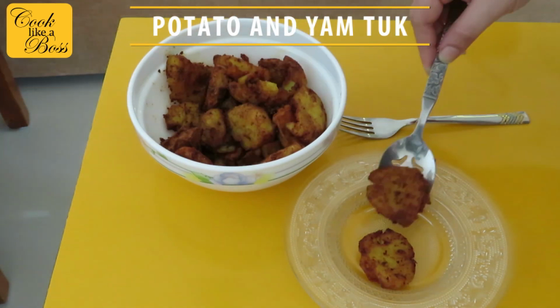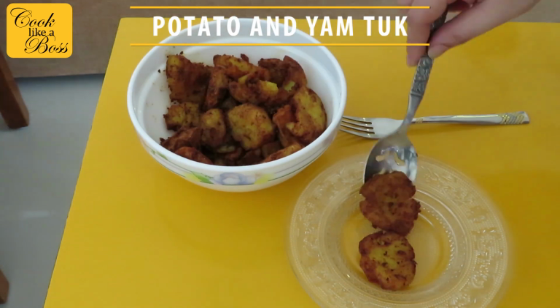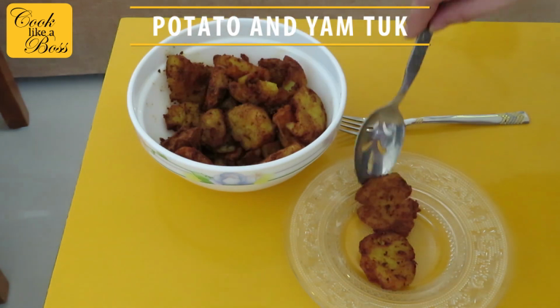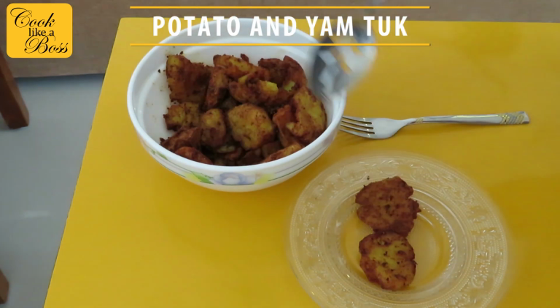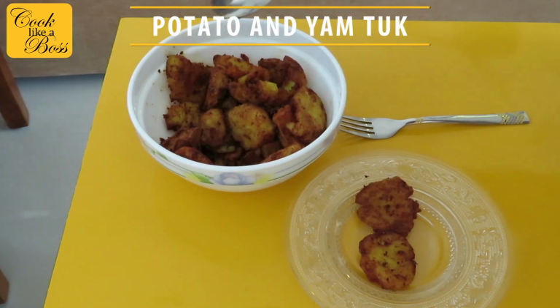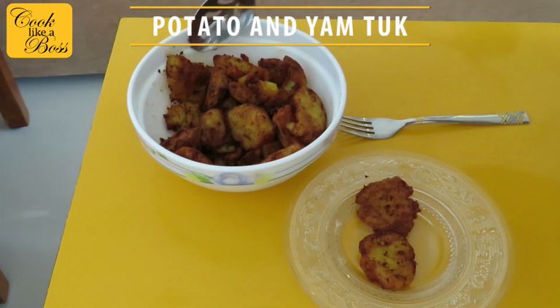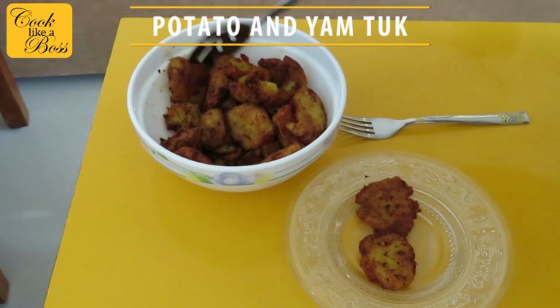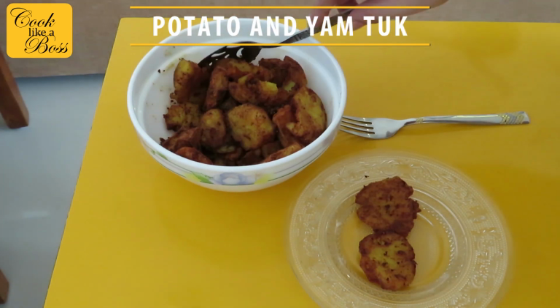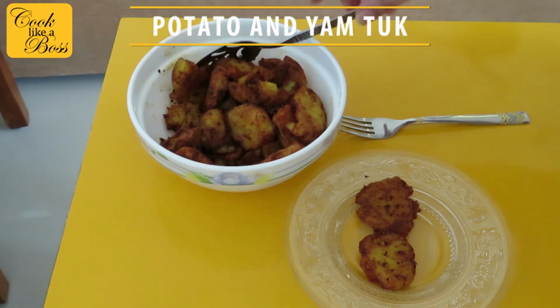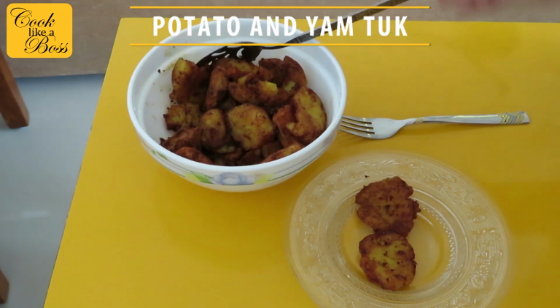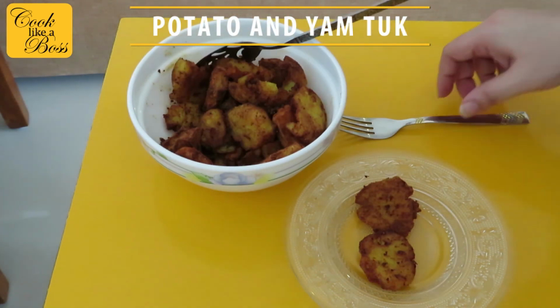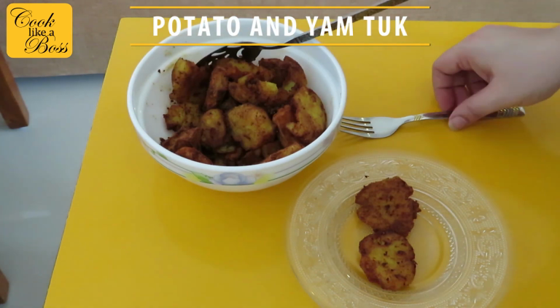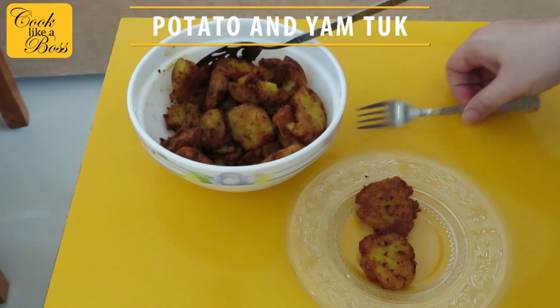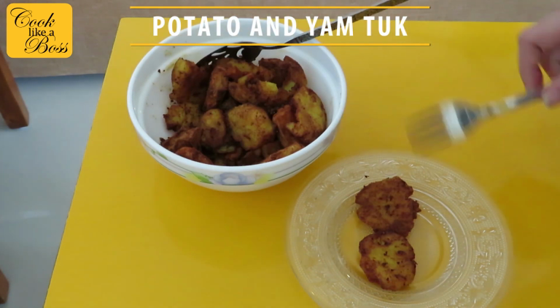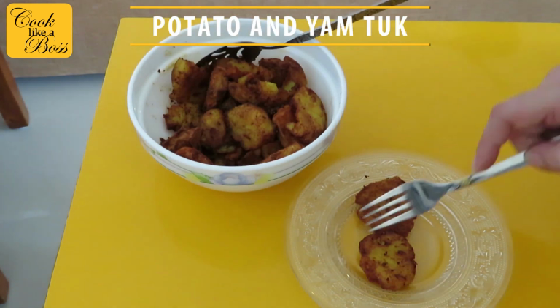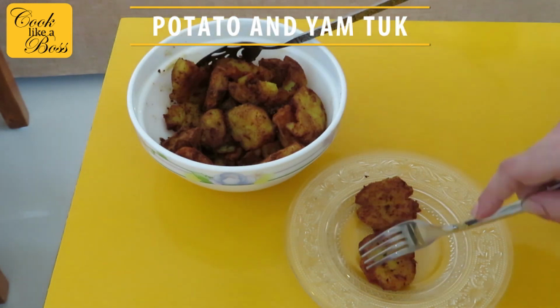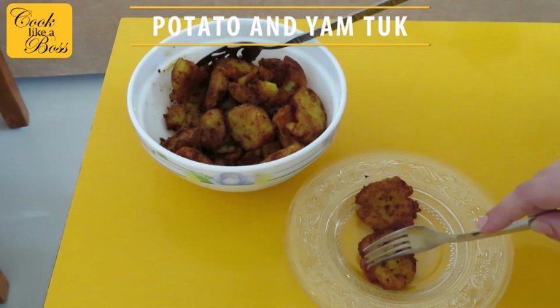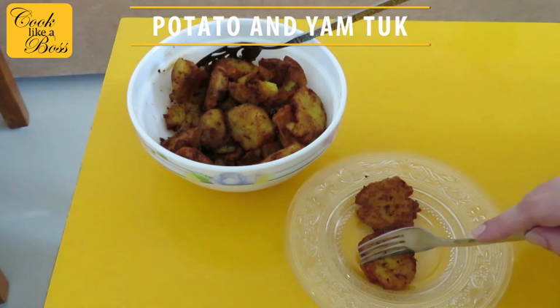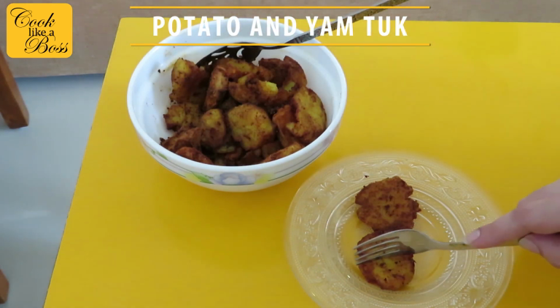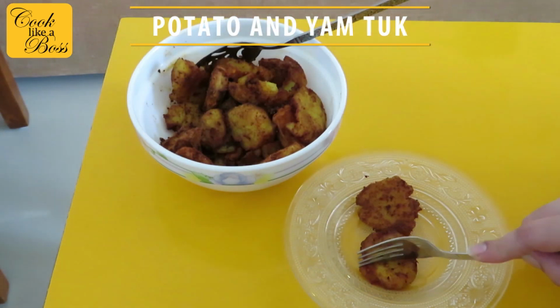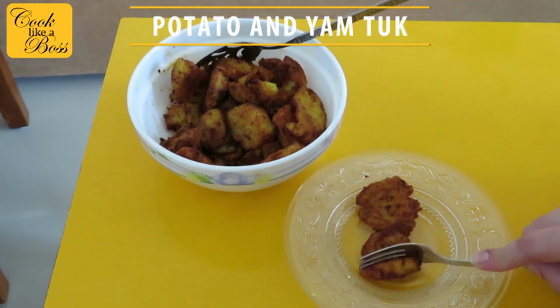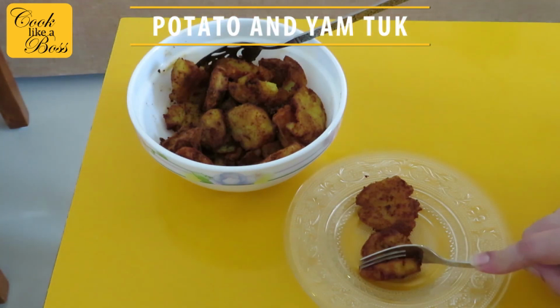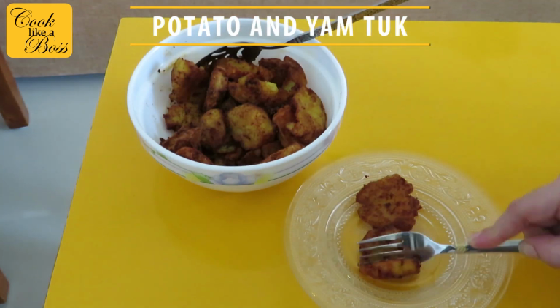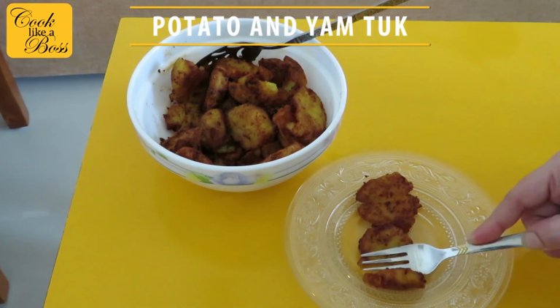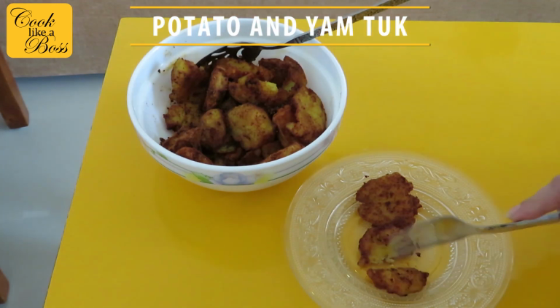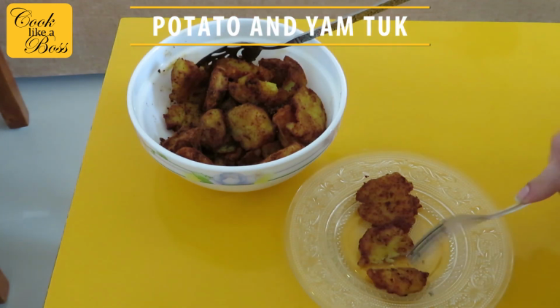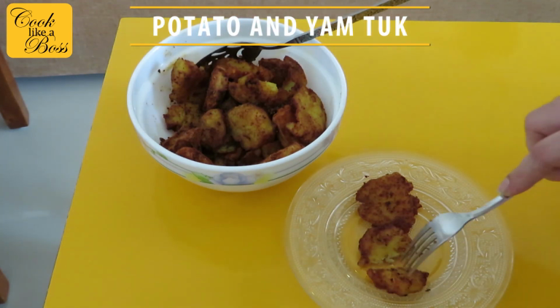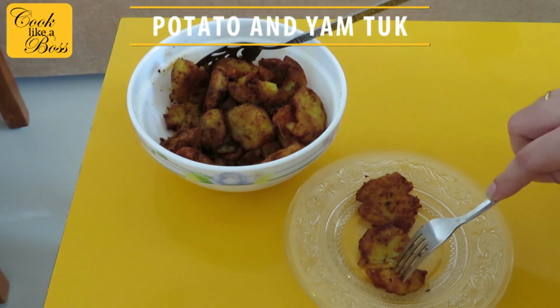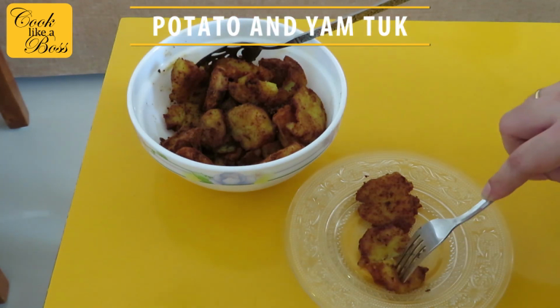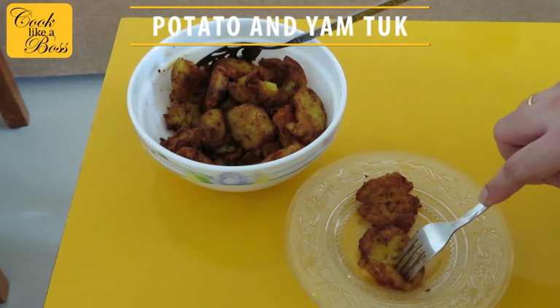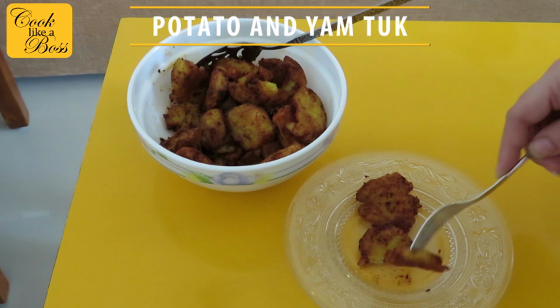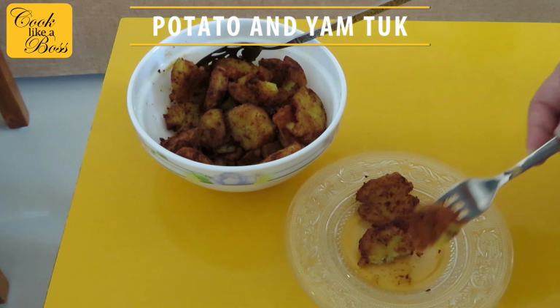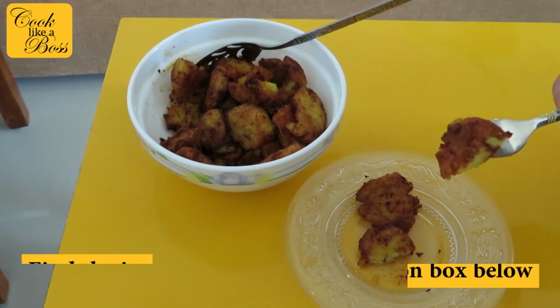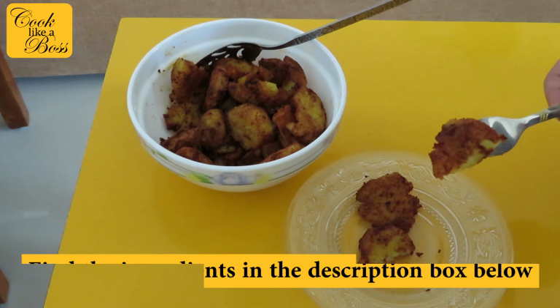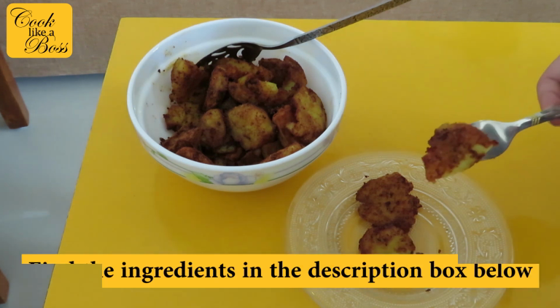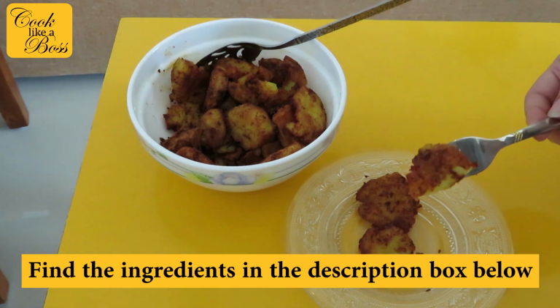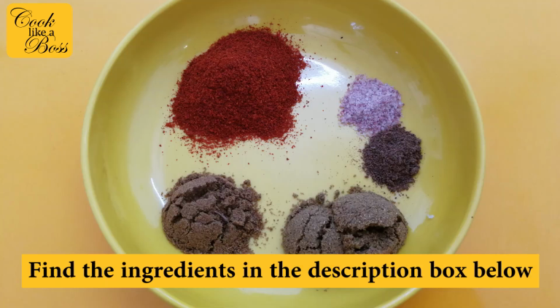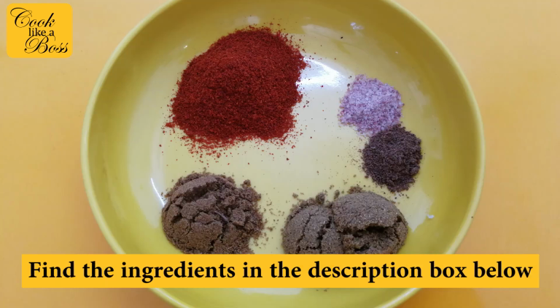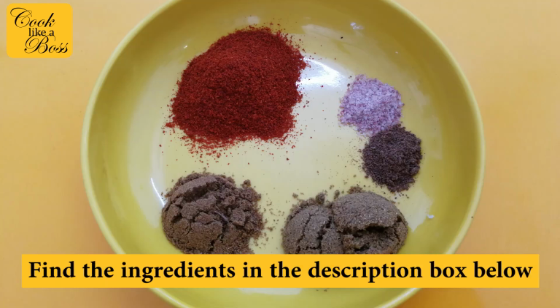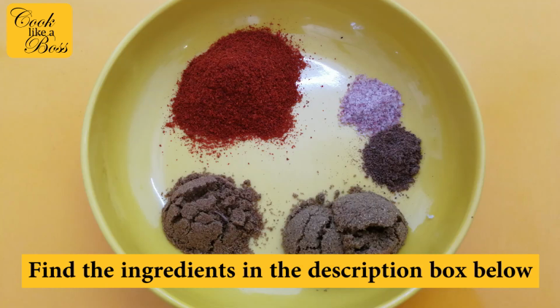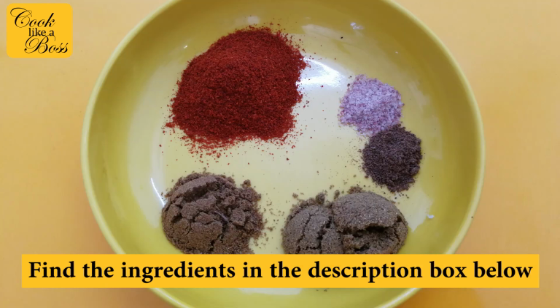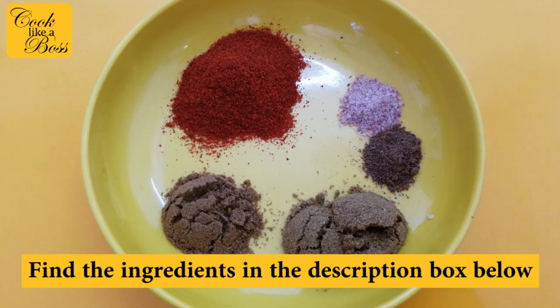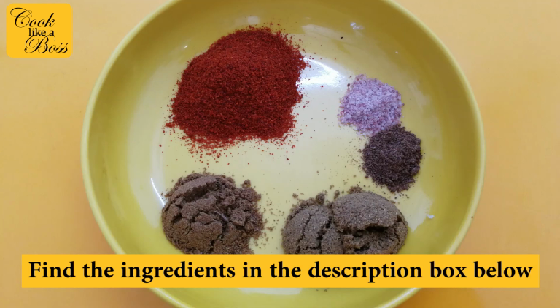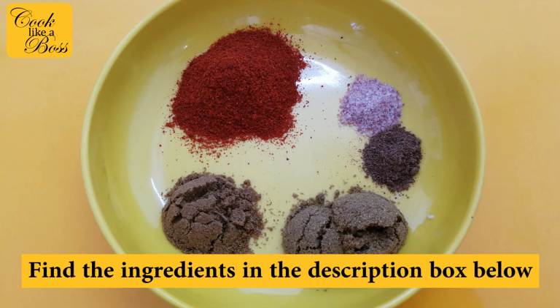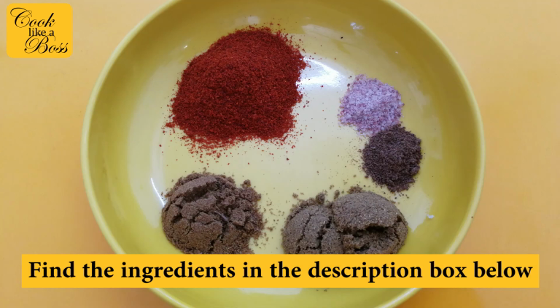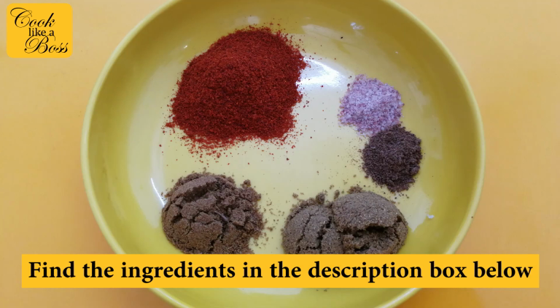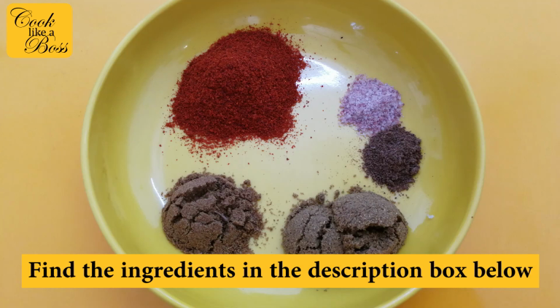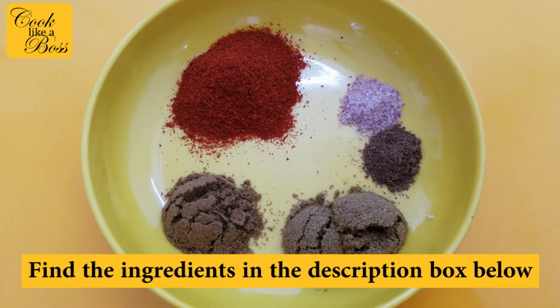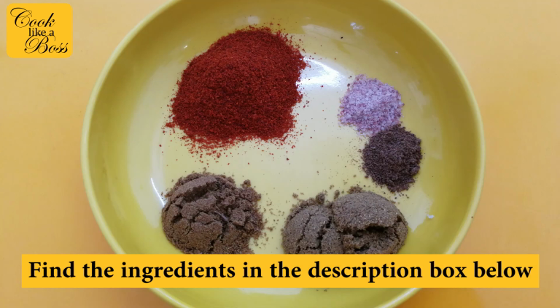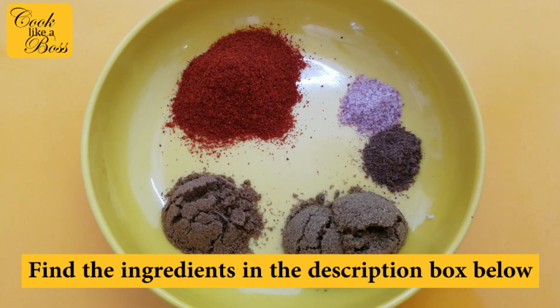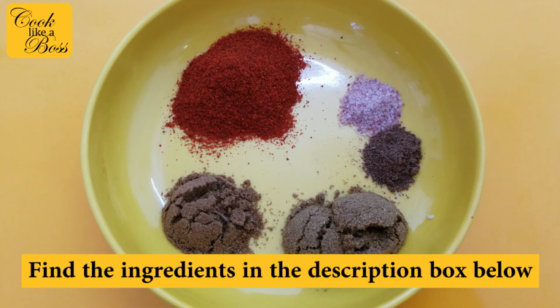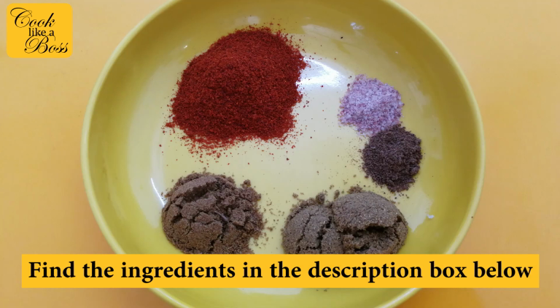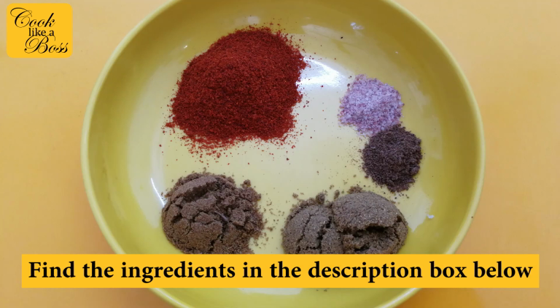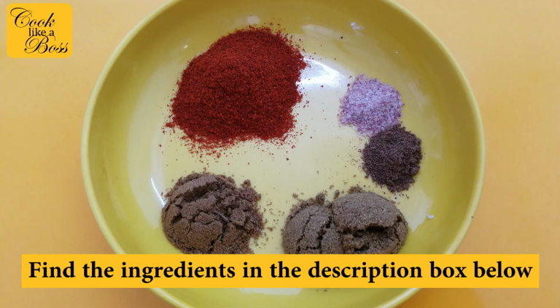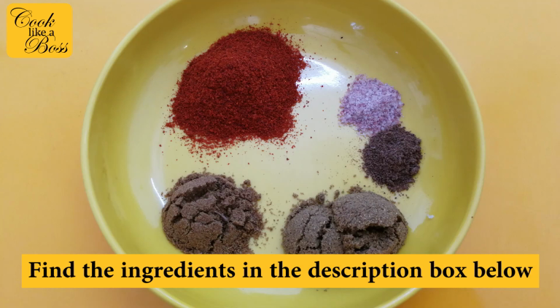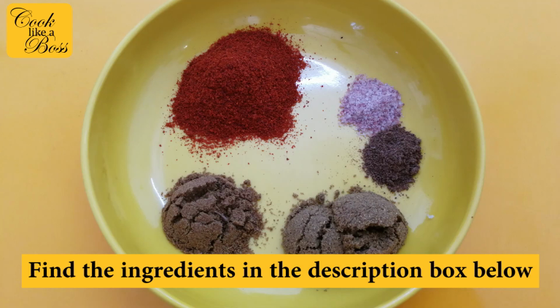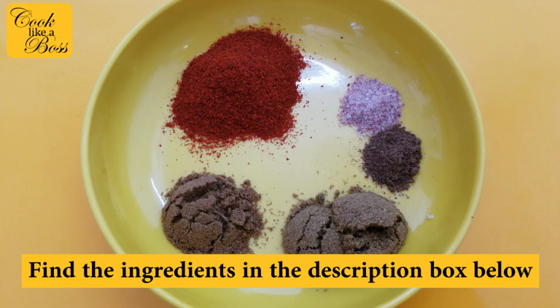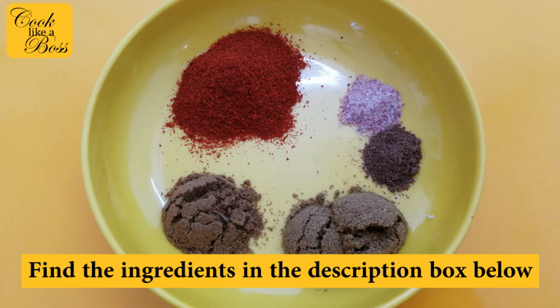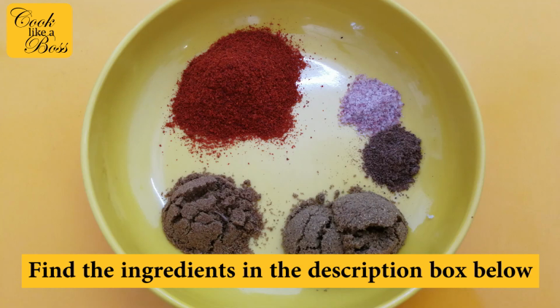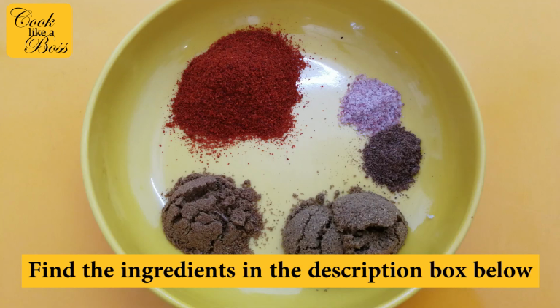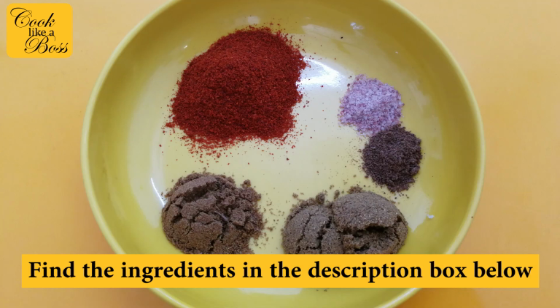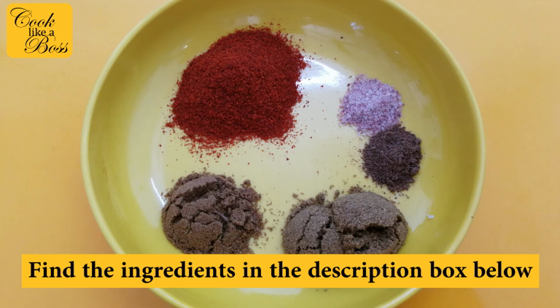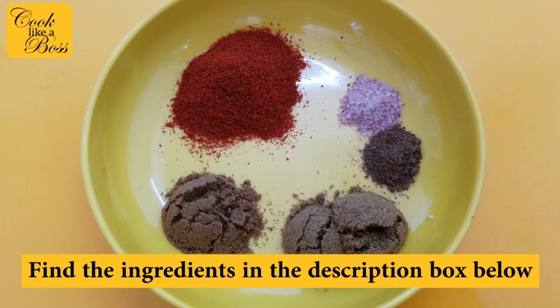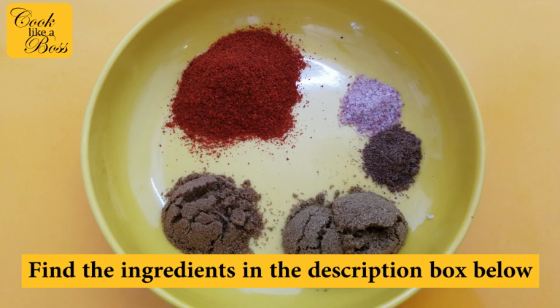If you eat one, you won't be able to stop. You can find the ingredients to this recipe in the description box below.